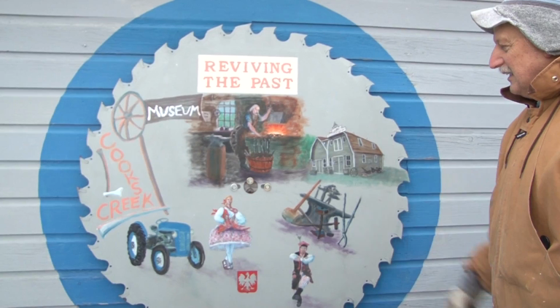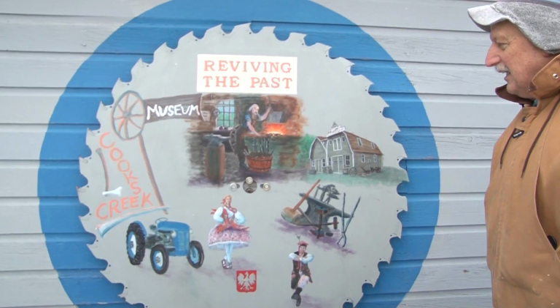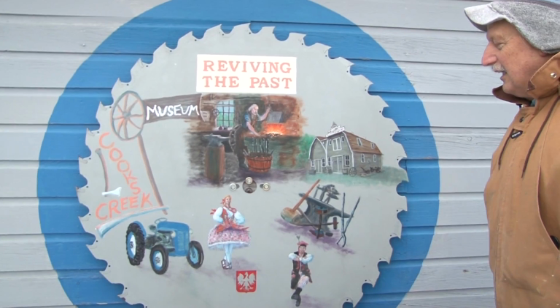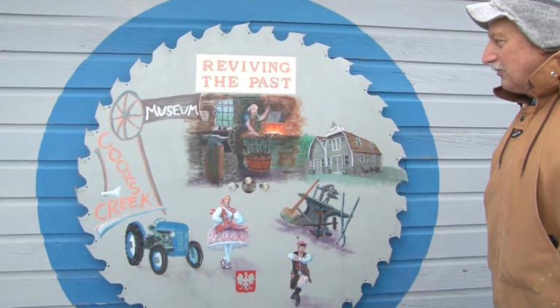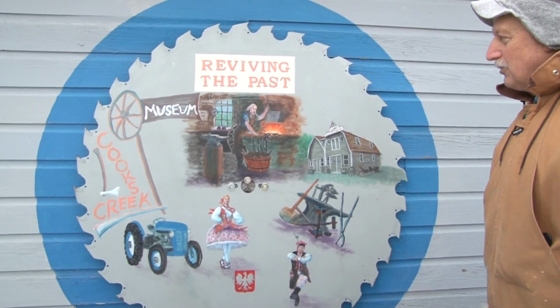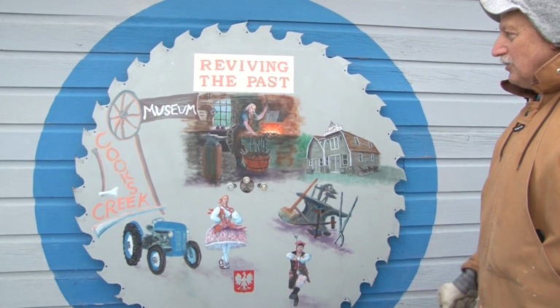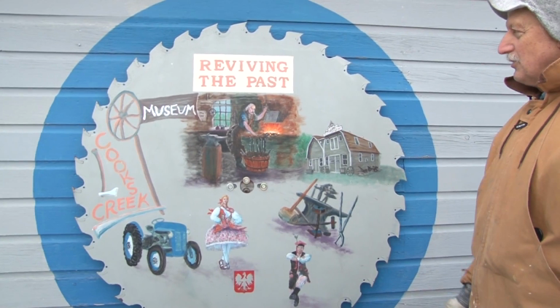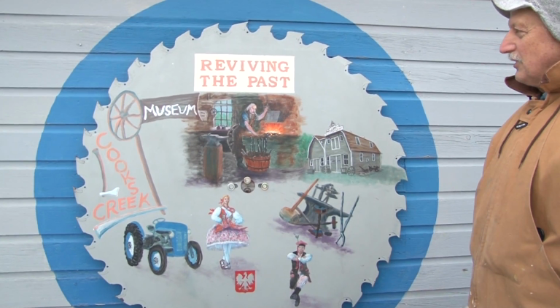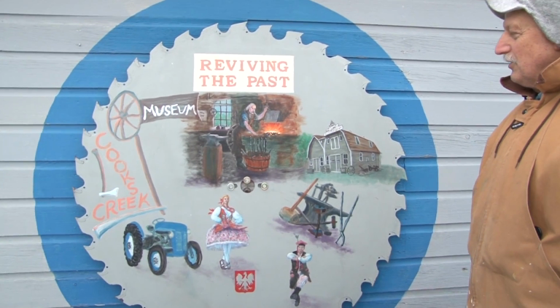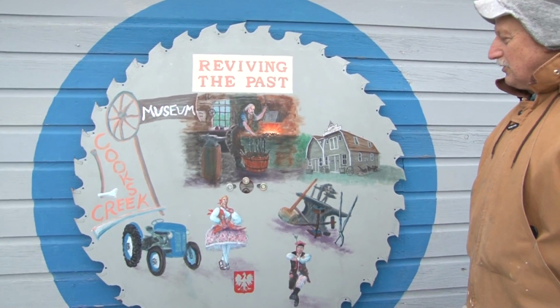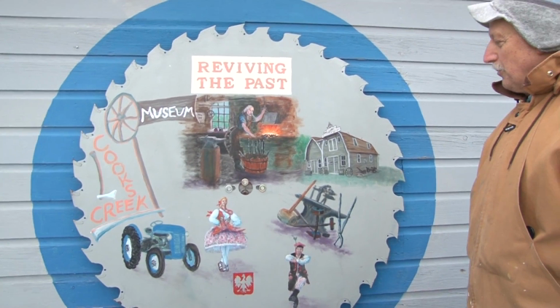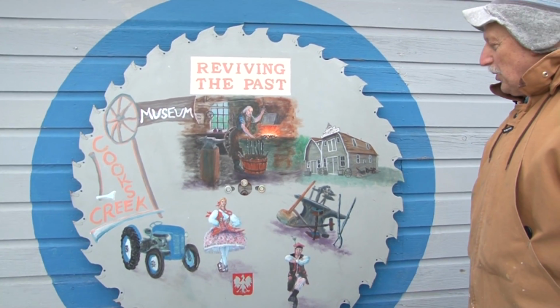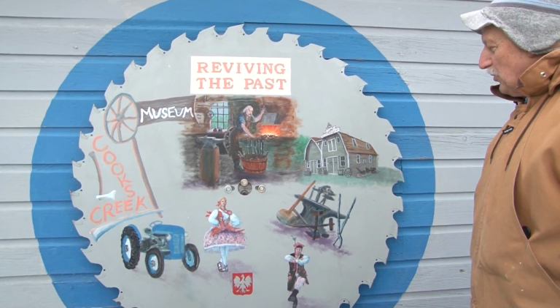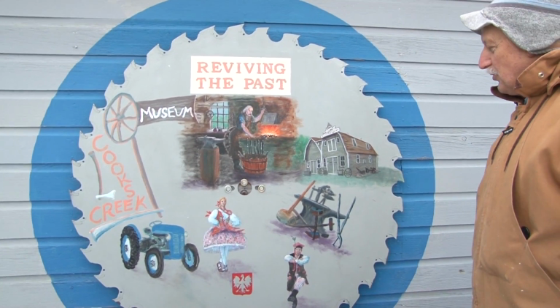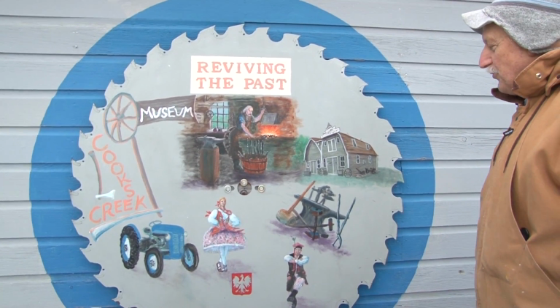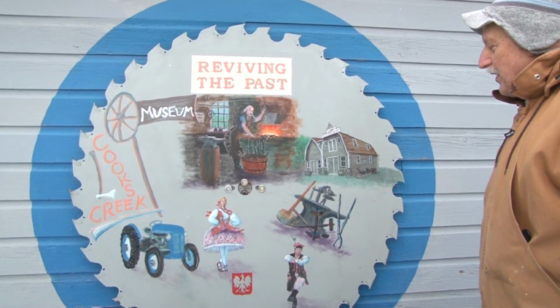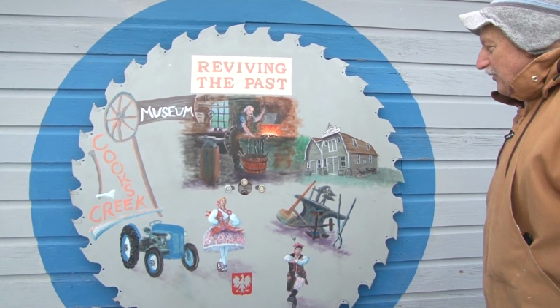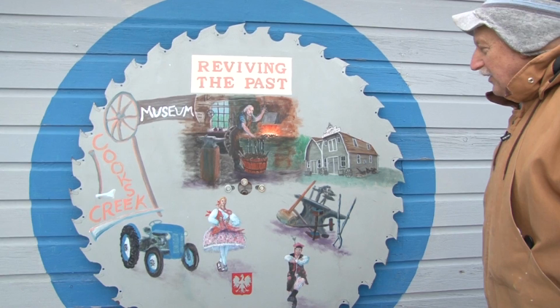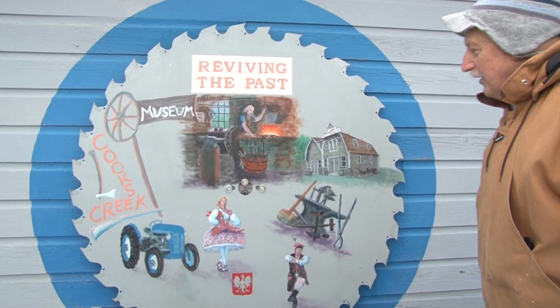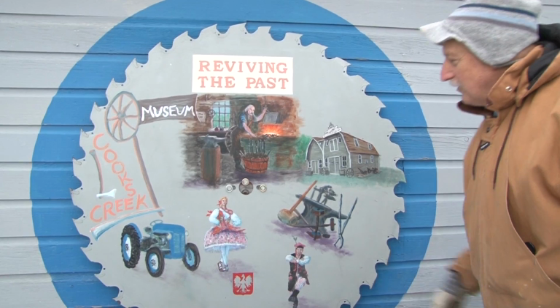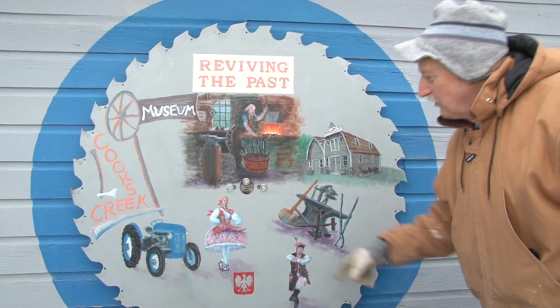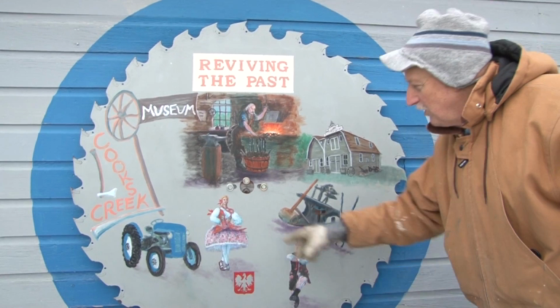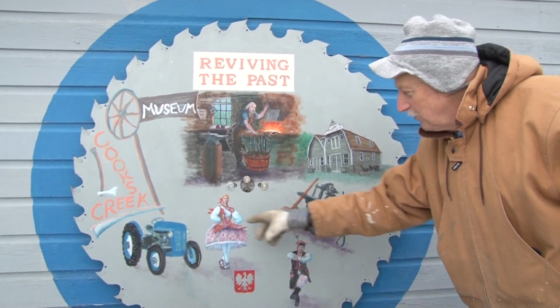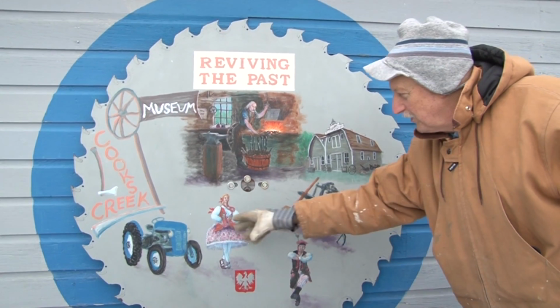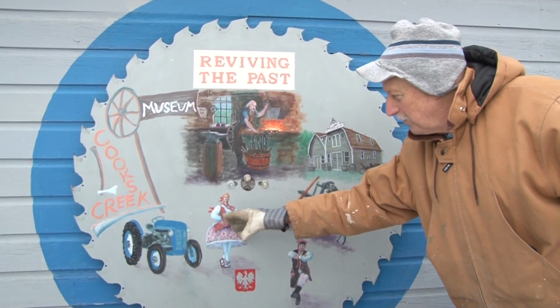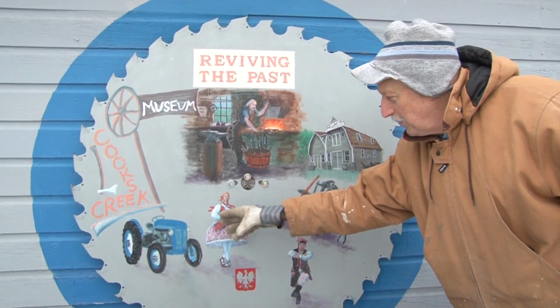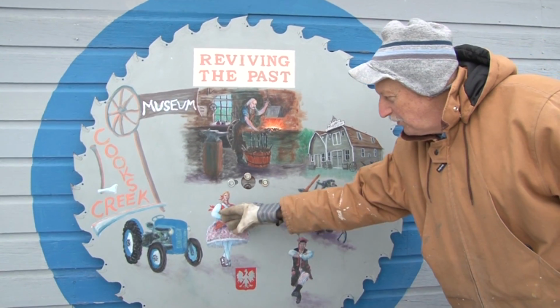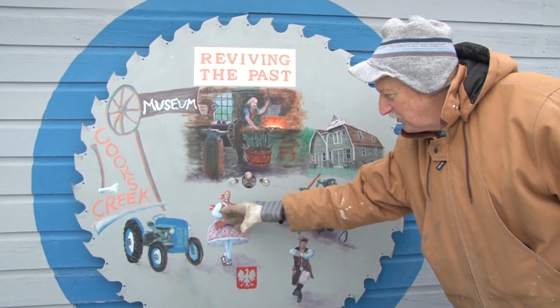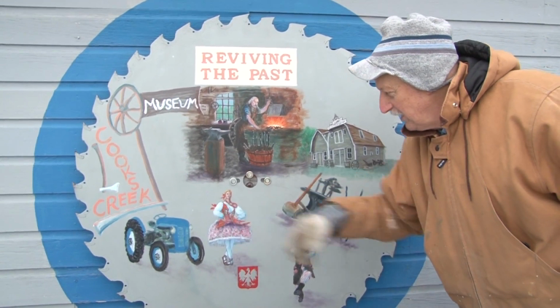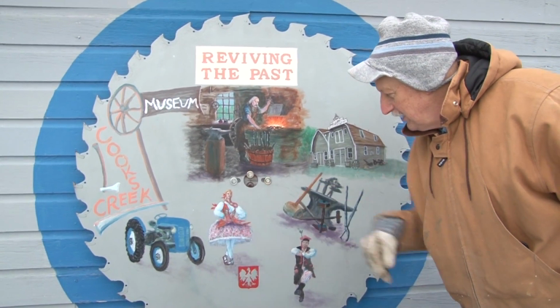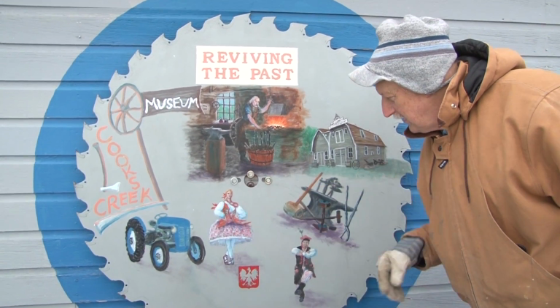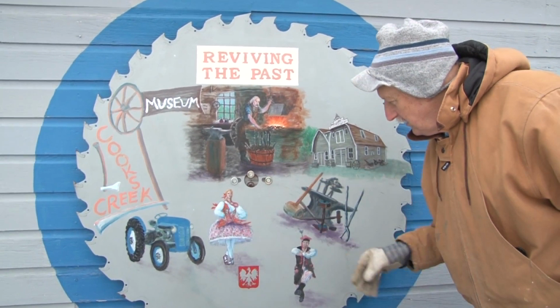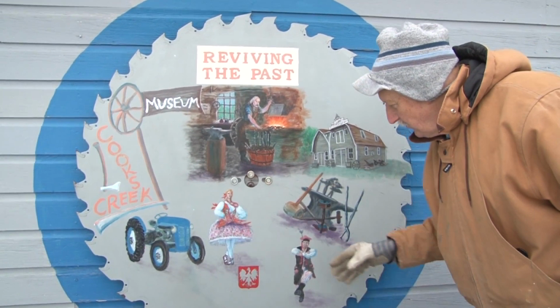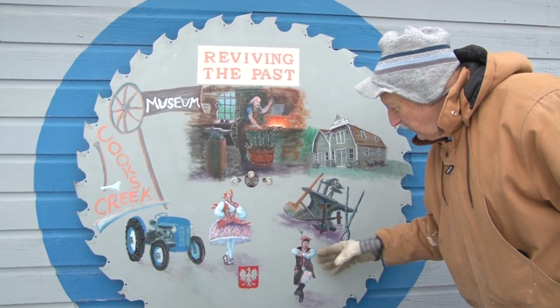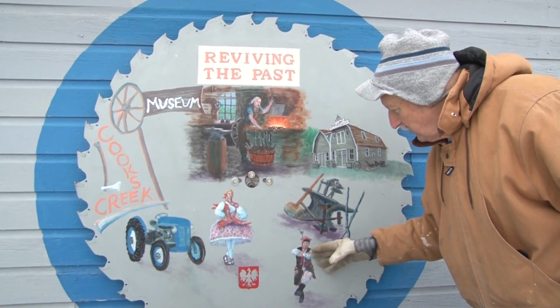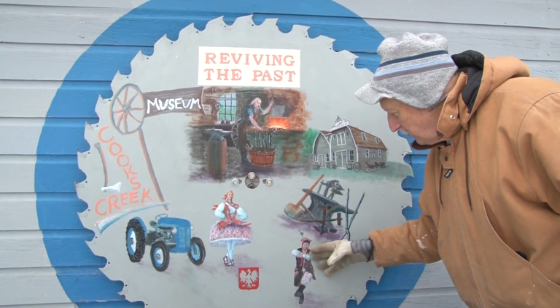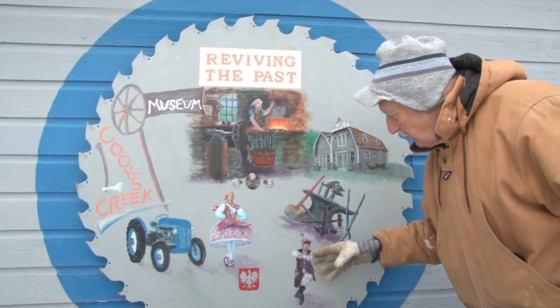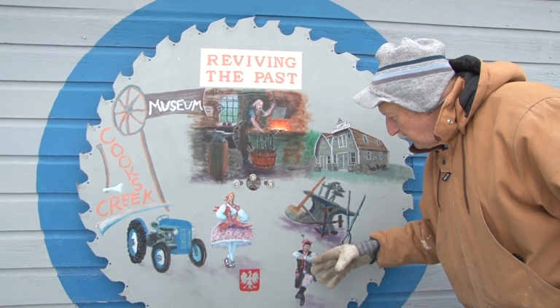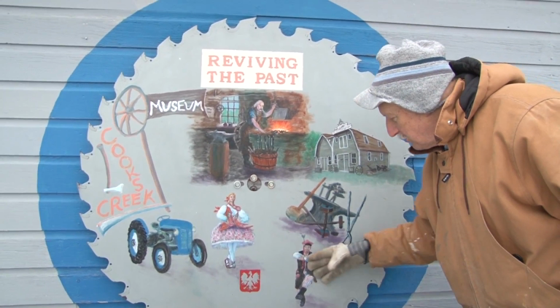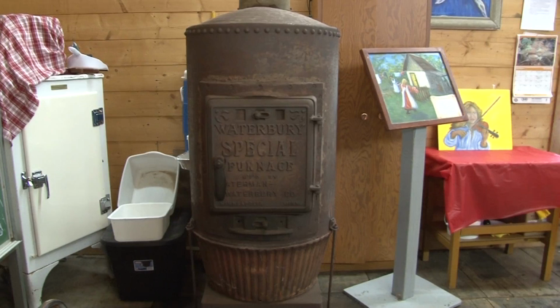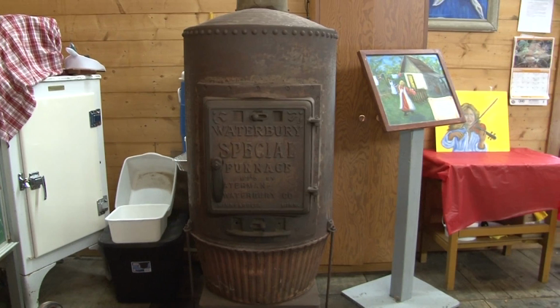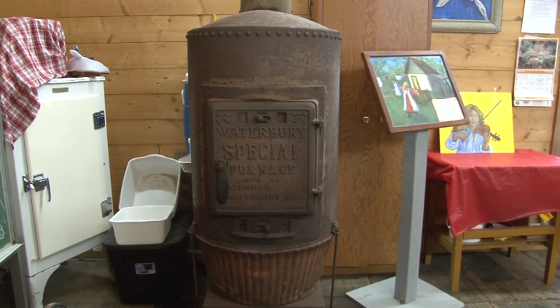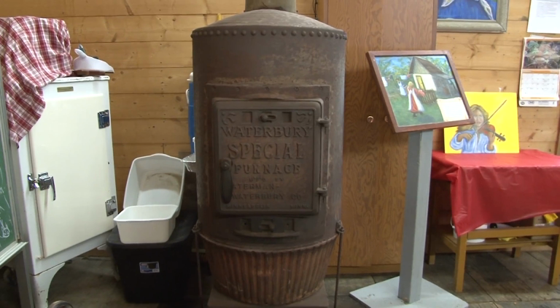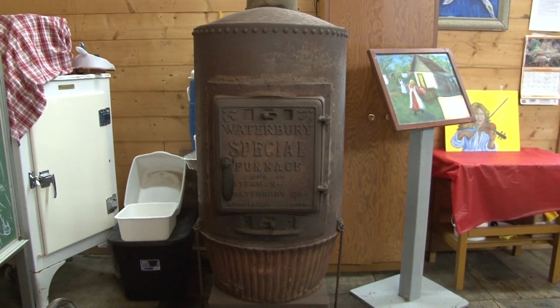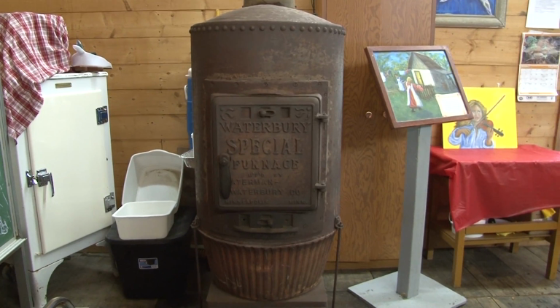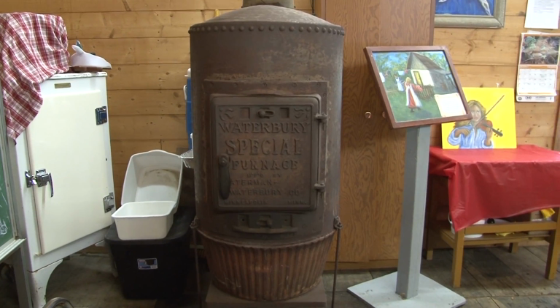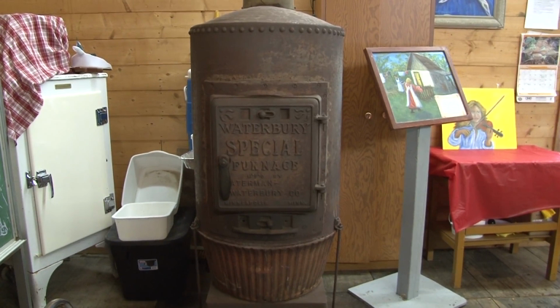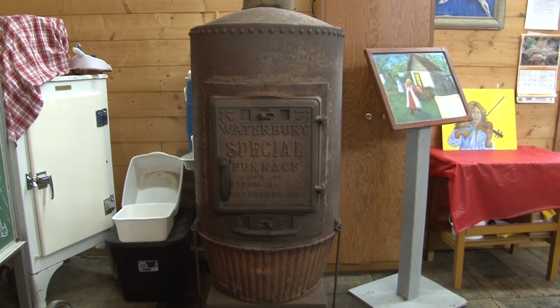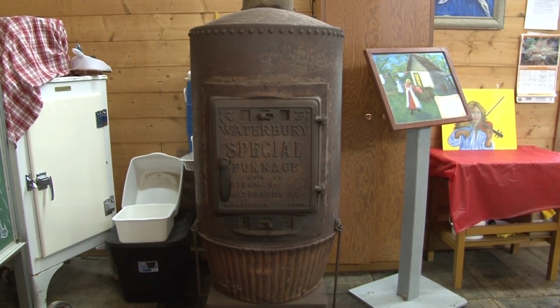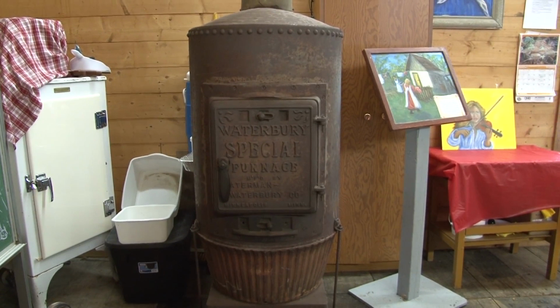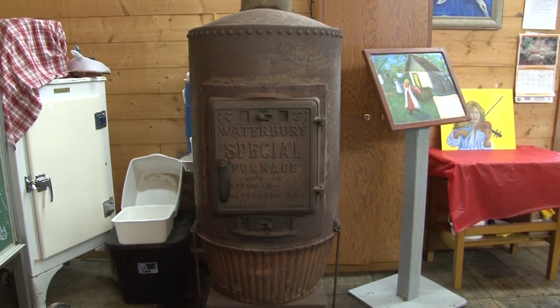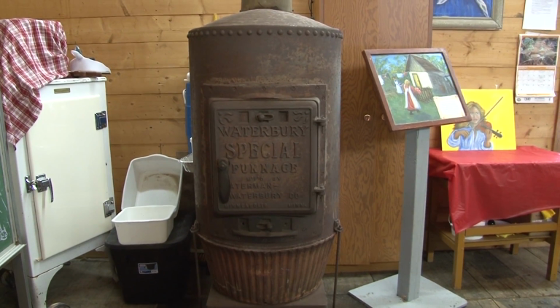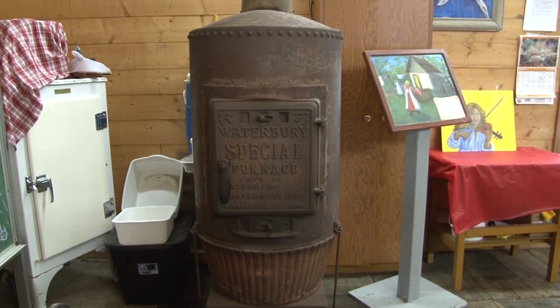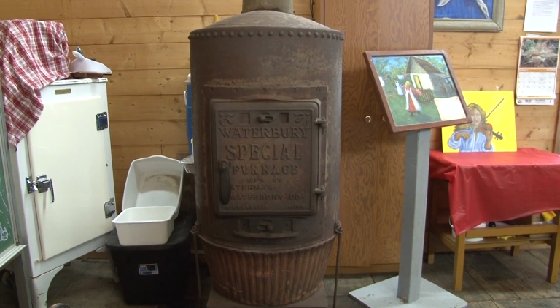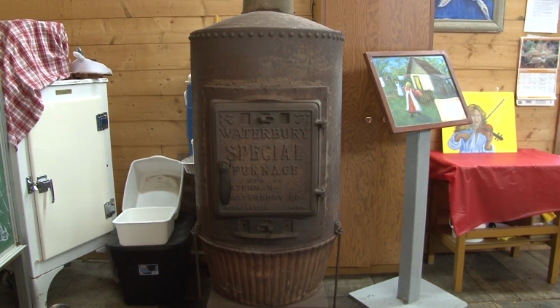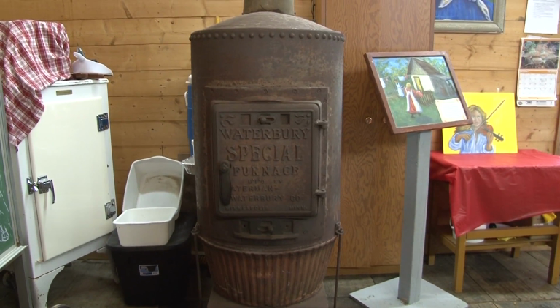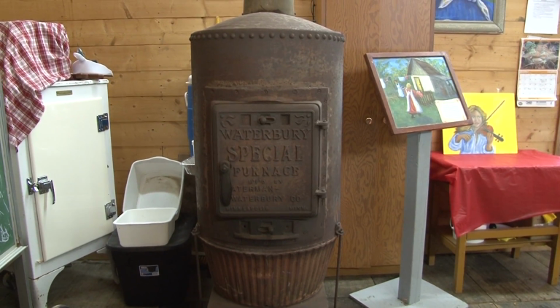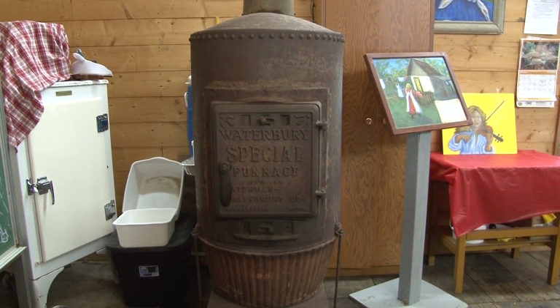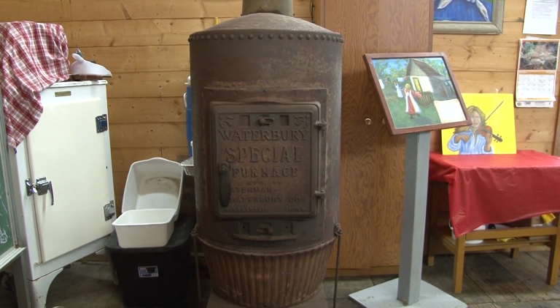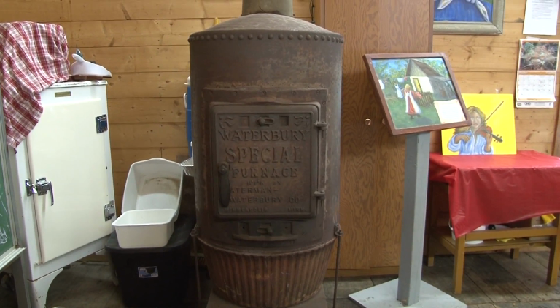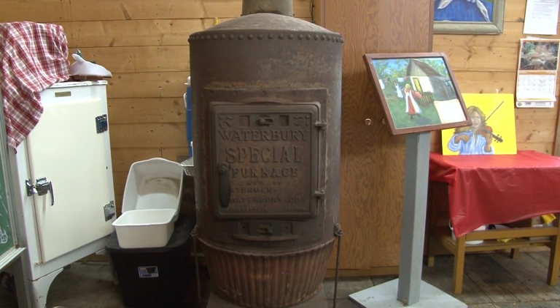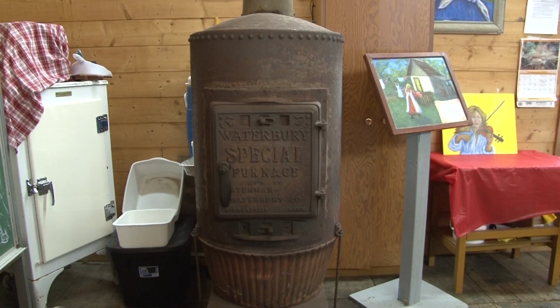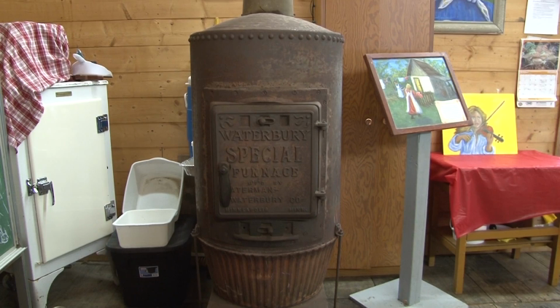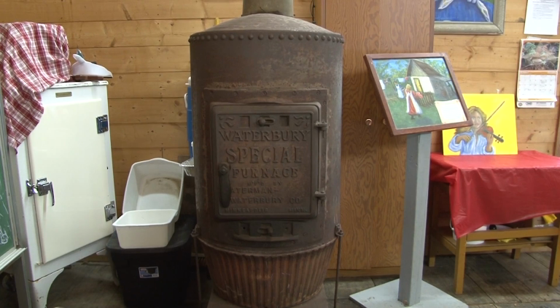Outside, Peter shows off a massive saw blade that he painted. He keeps his work on canvas in a heated barn.